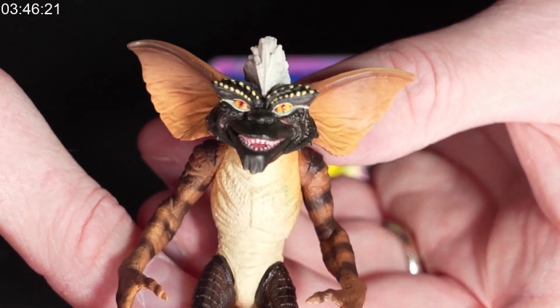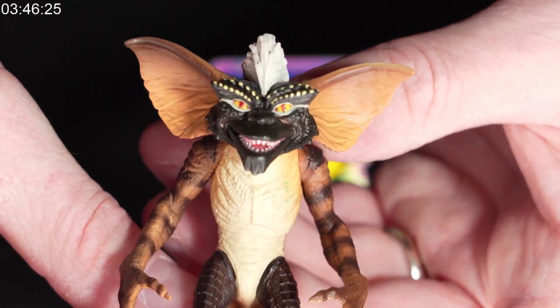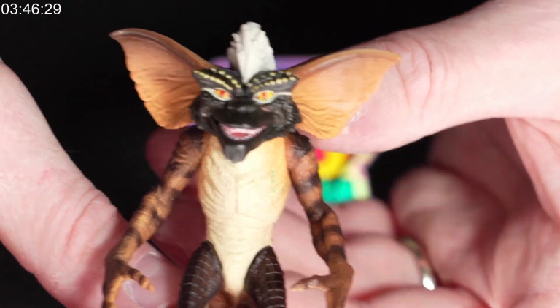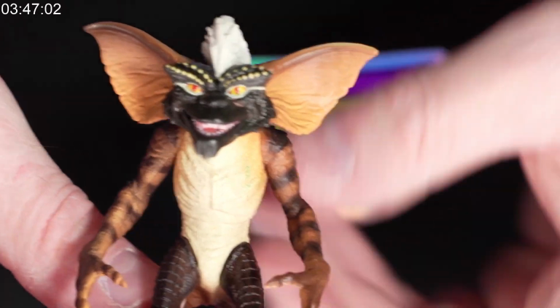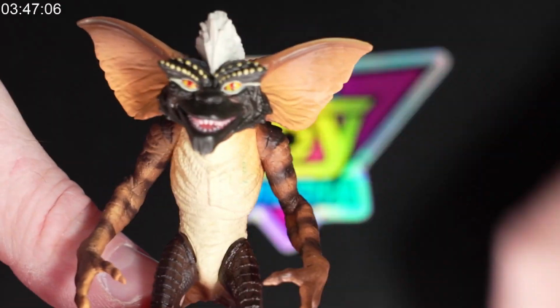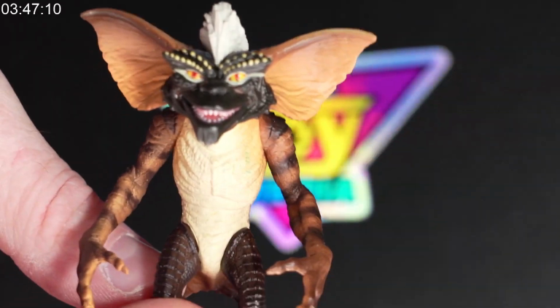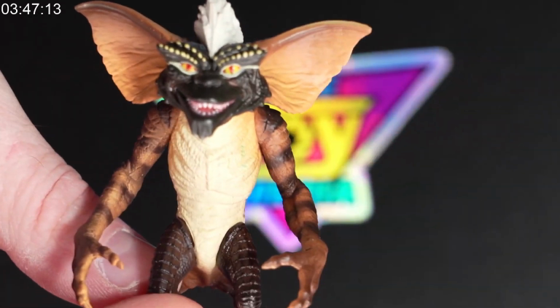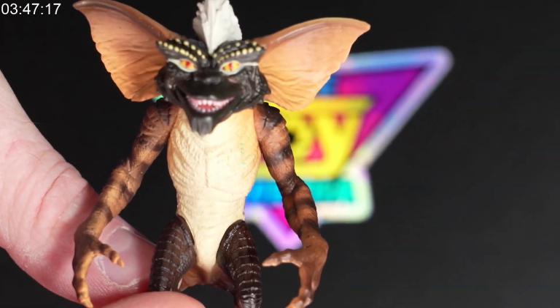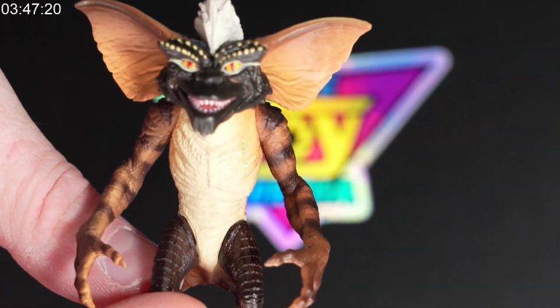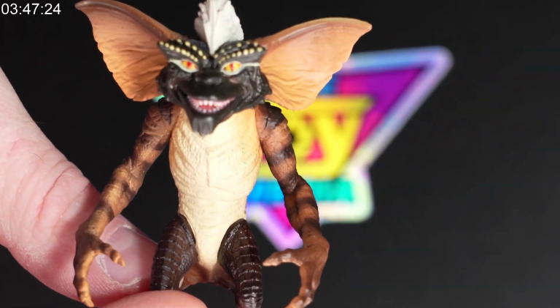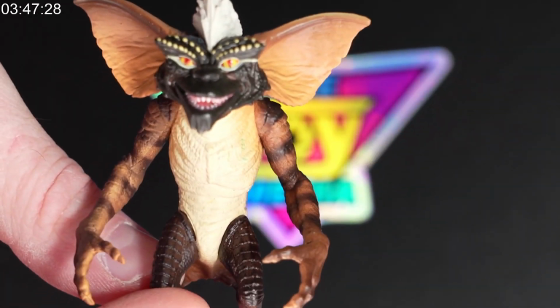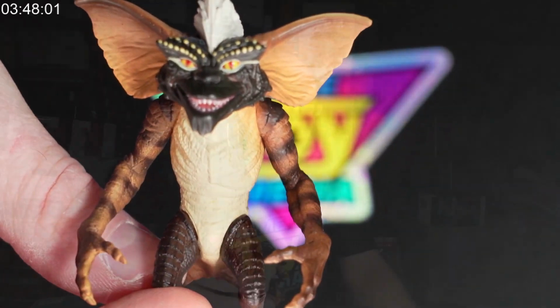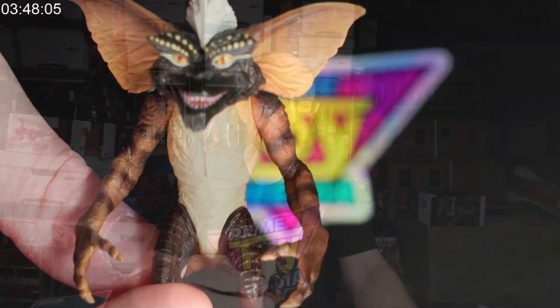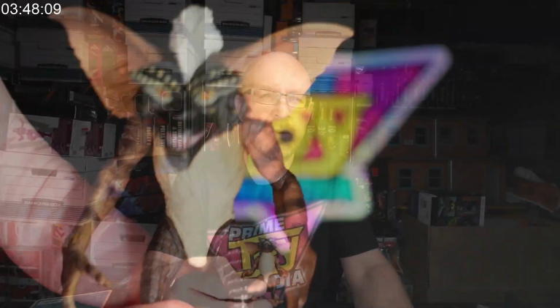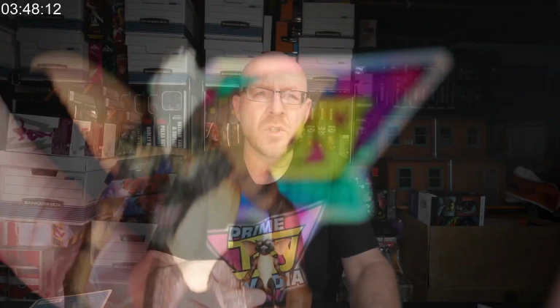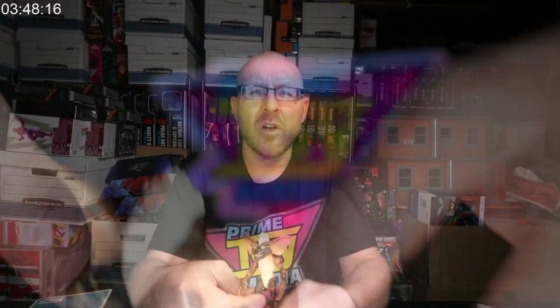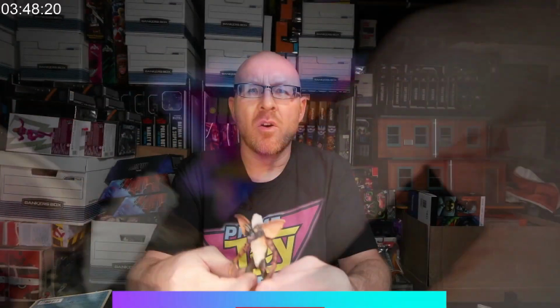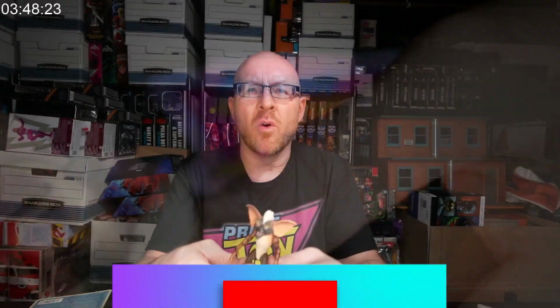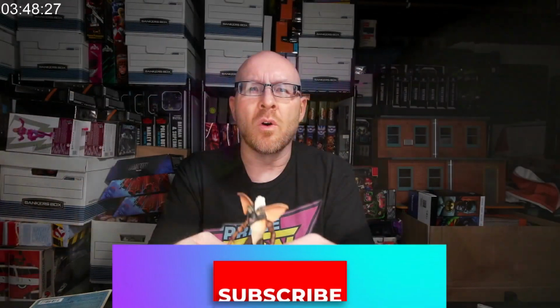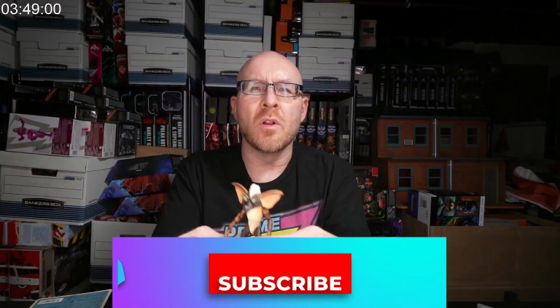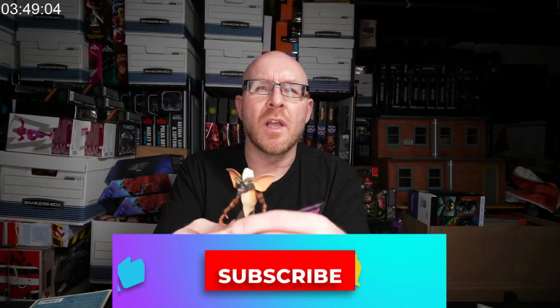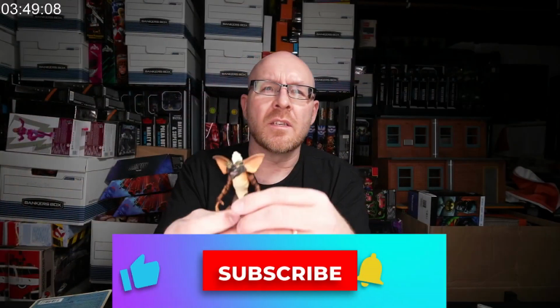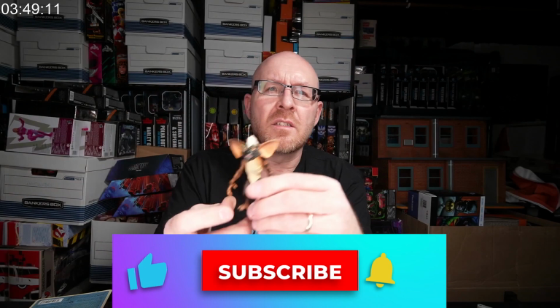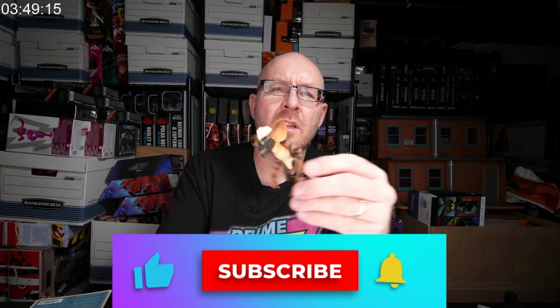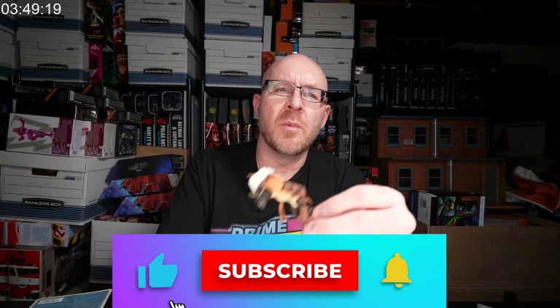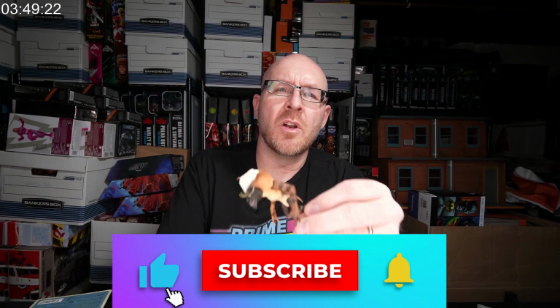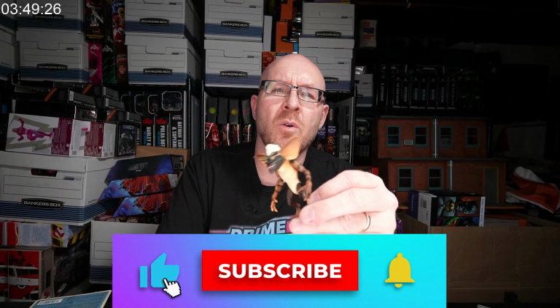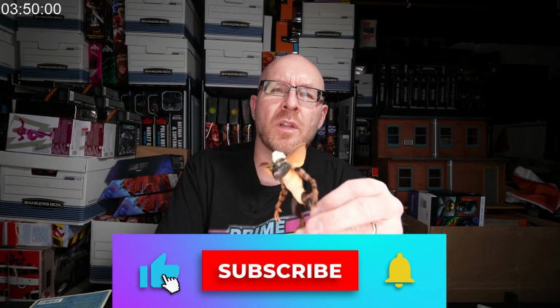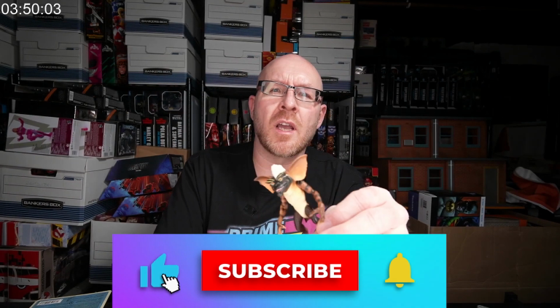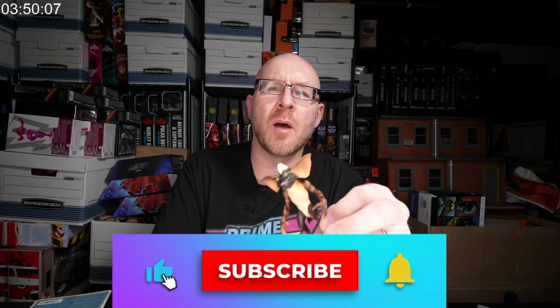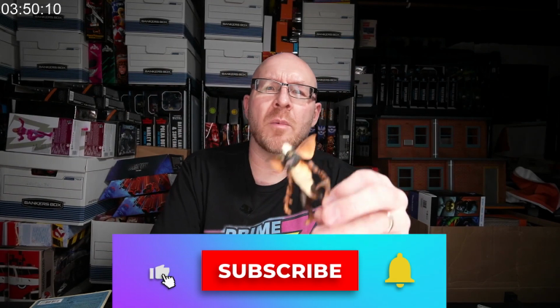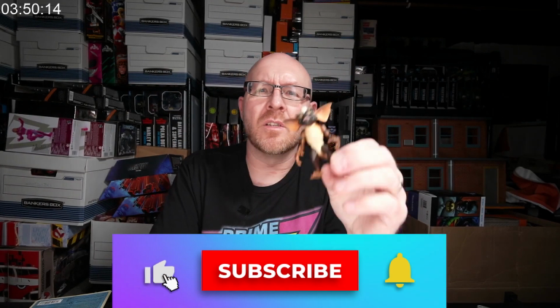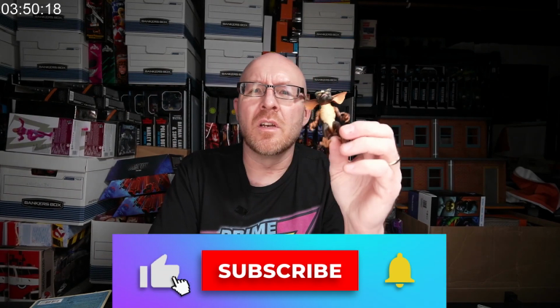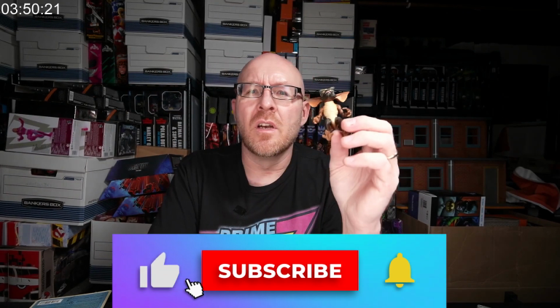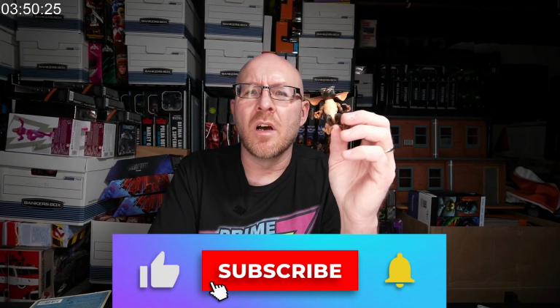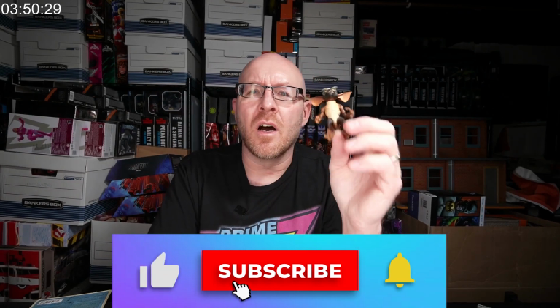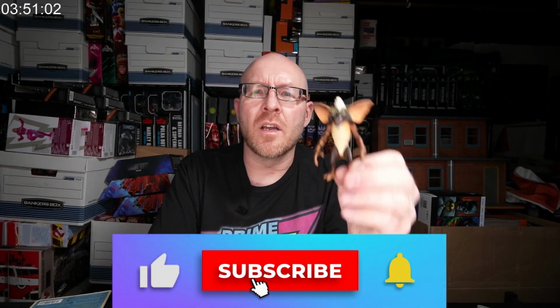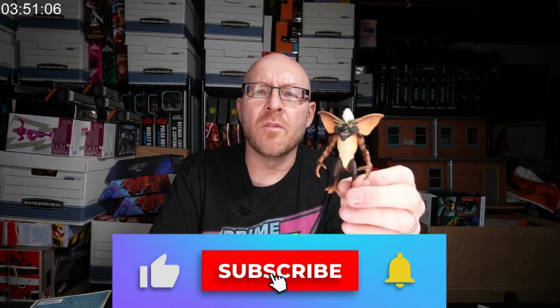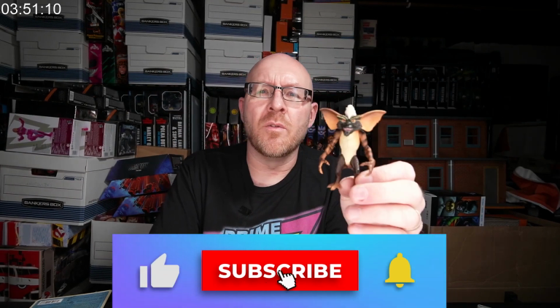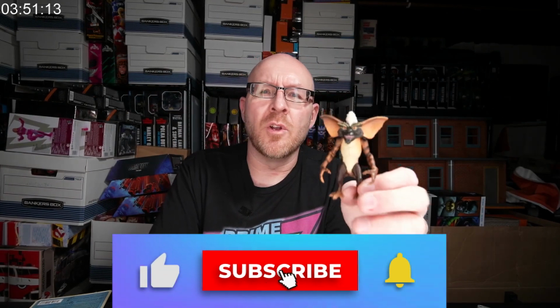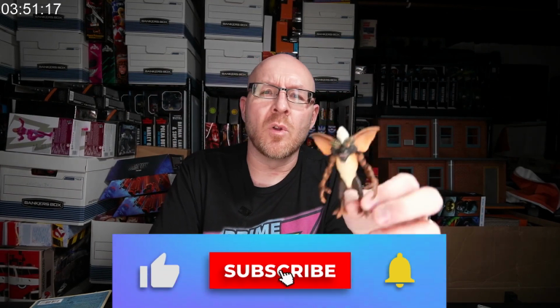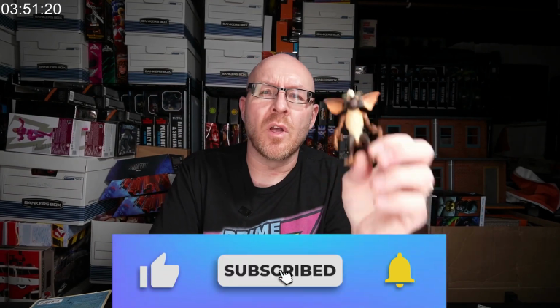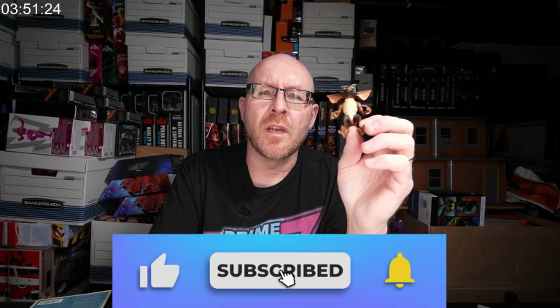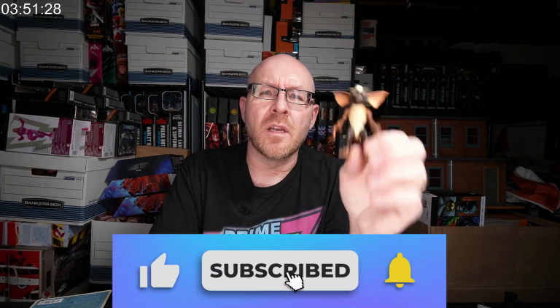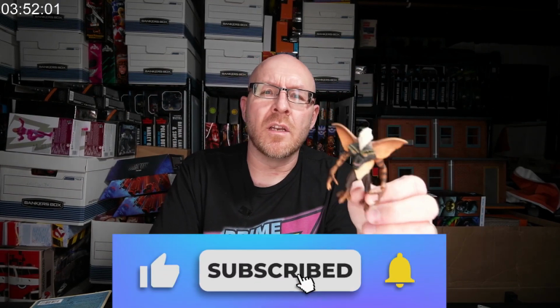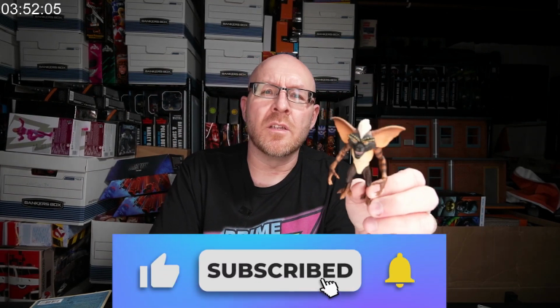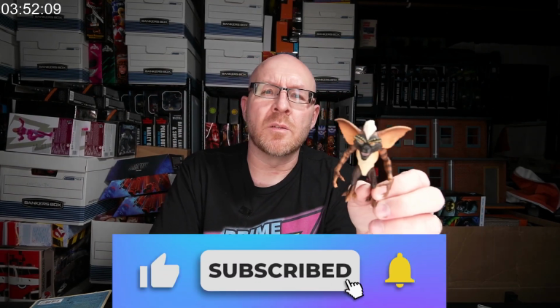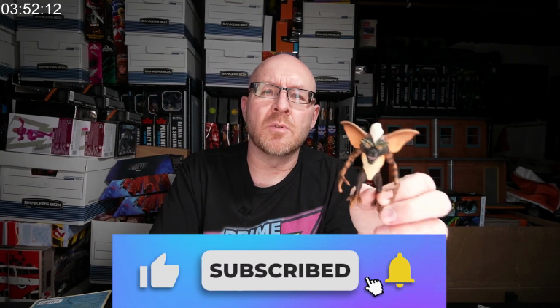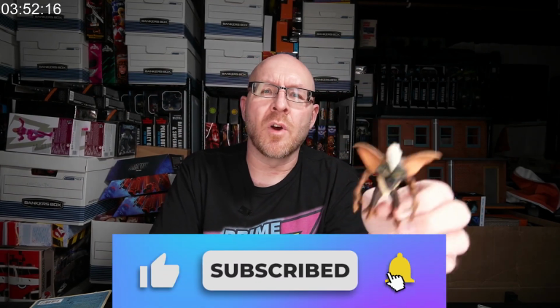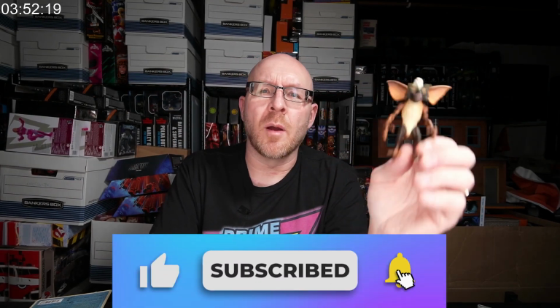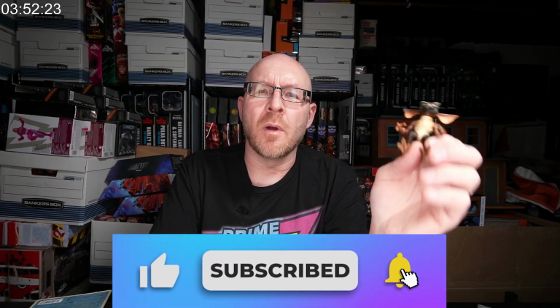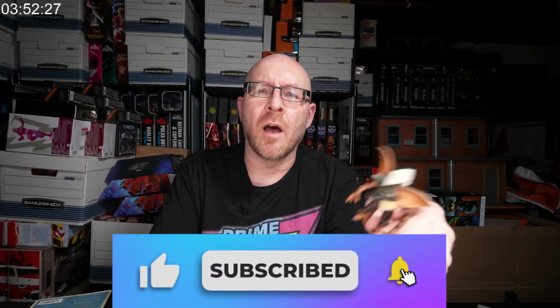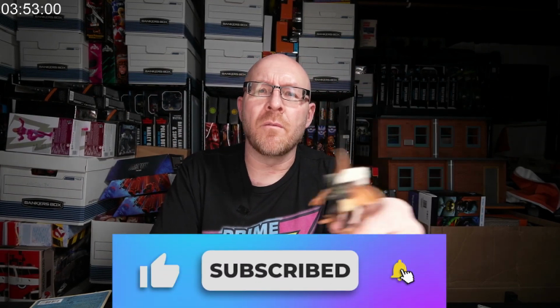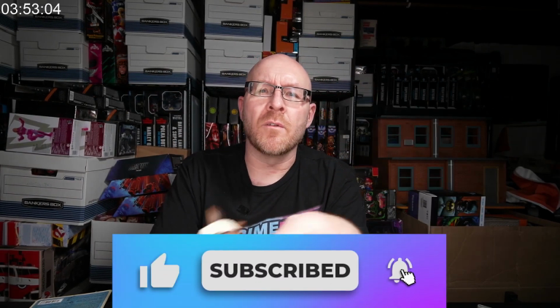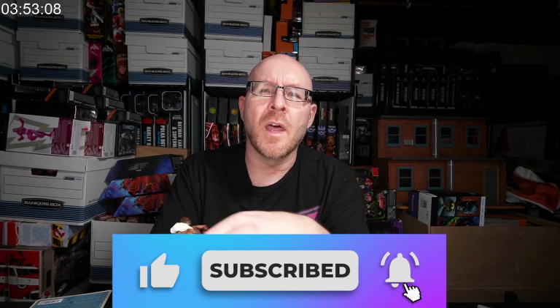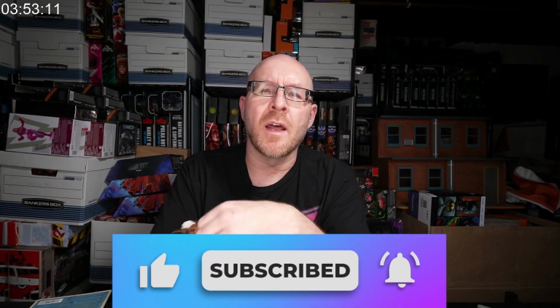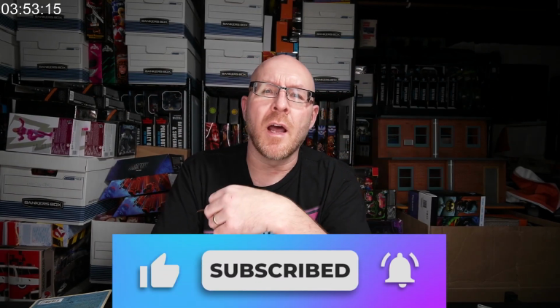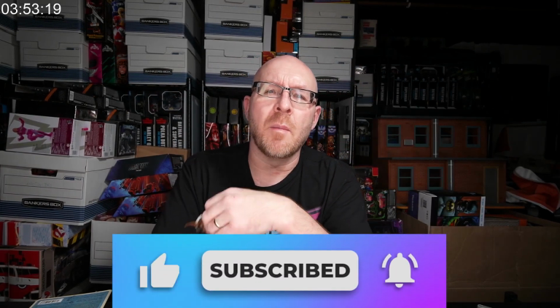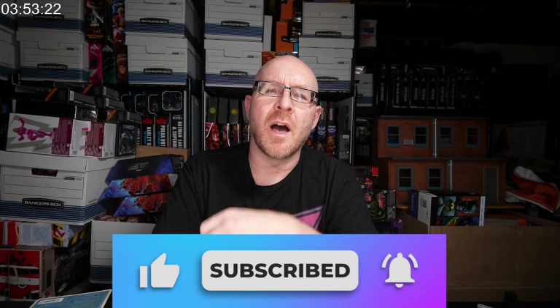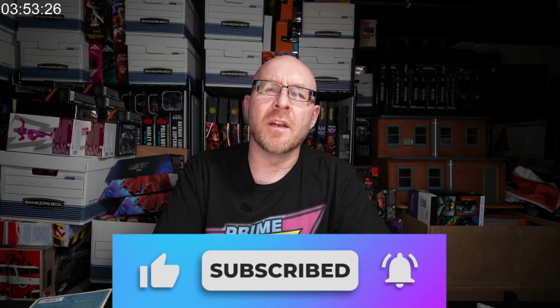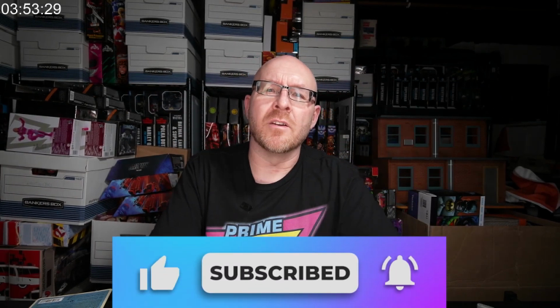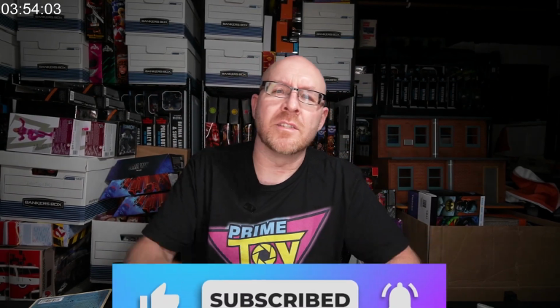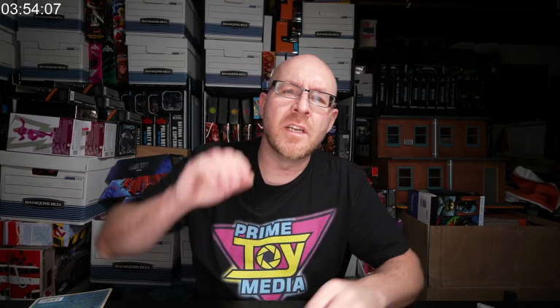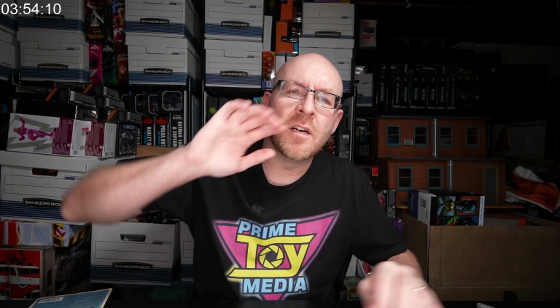I'm glad I picked him up from Big Bad Toy Store if I remember correctly. If you want to see more of these five-minute reviews or less, let me know in the comments, give the video a like, and hit subscribe. After that, I'm out of here — see ya!